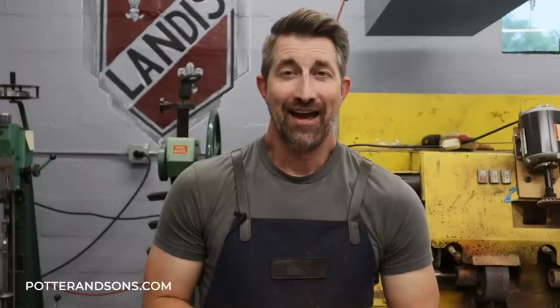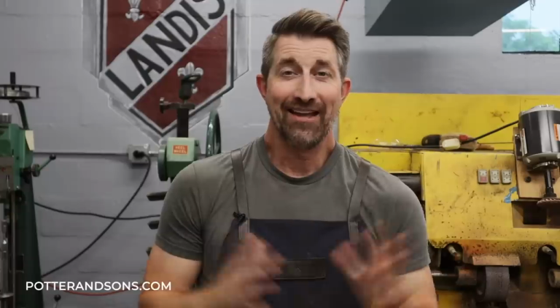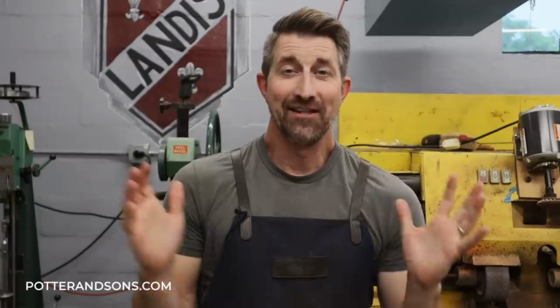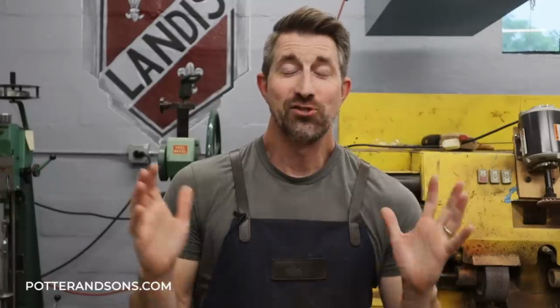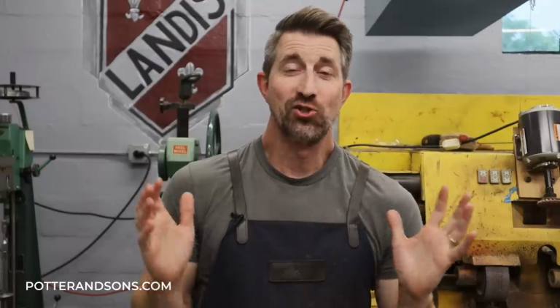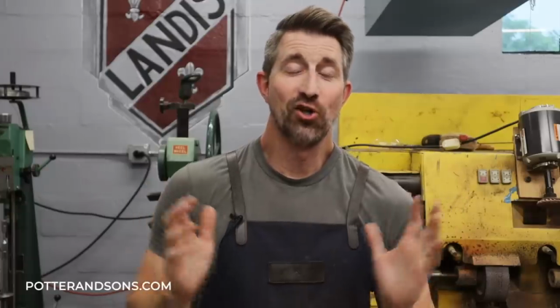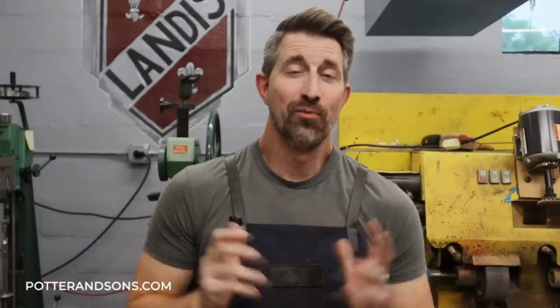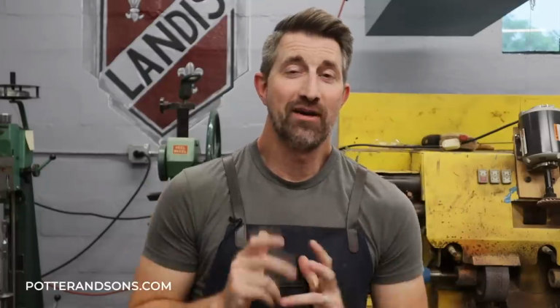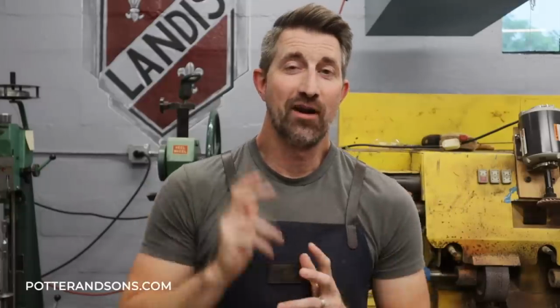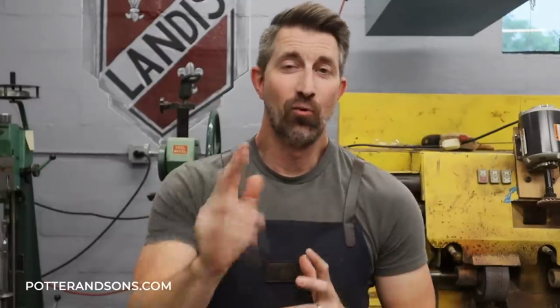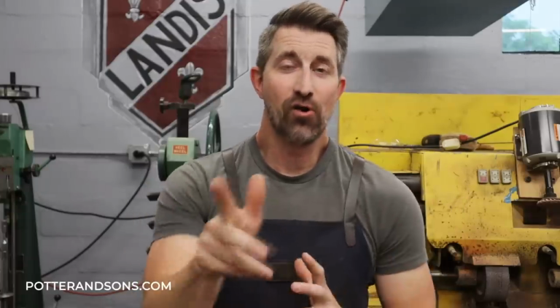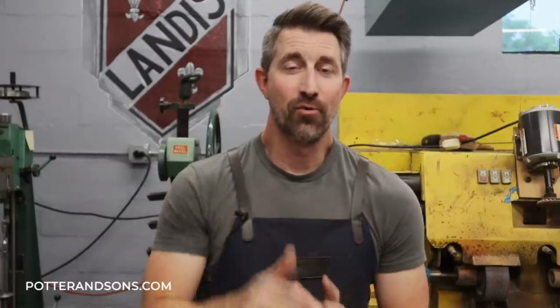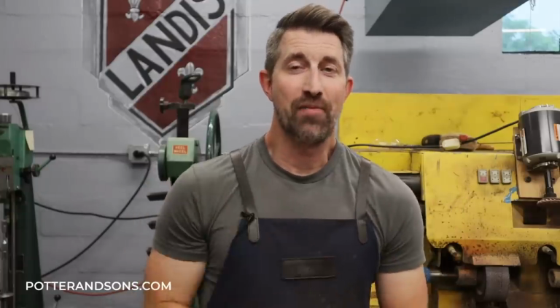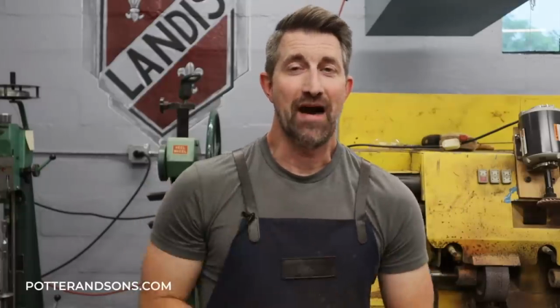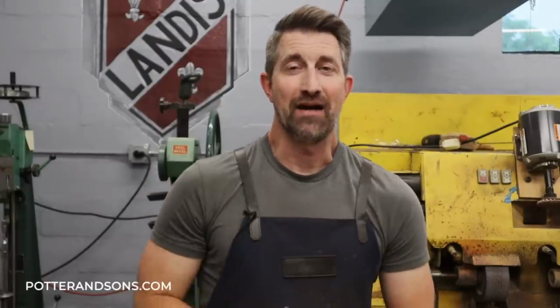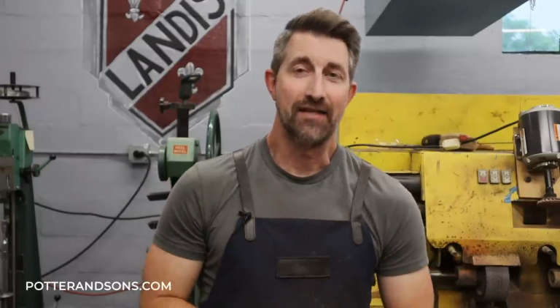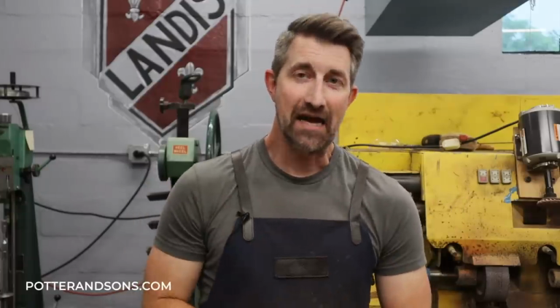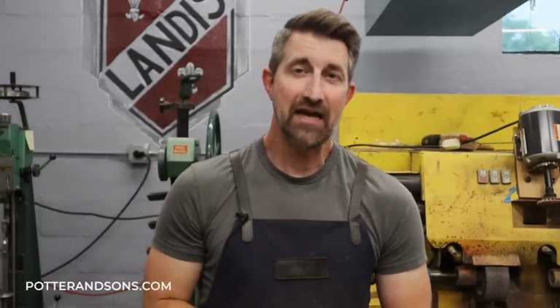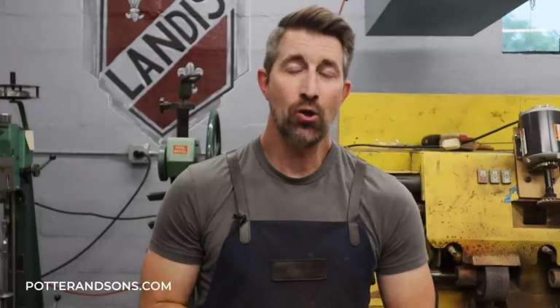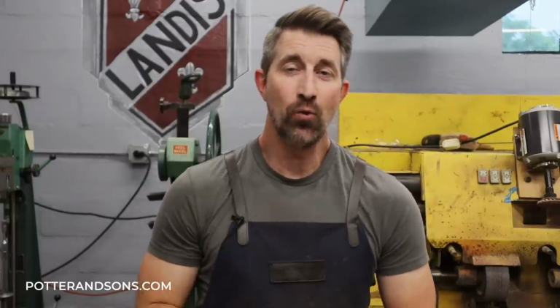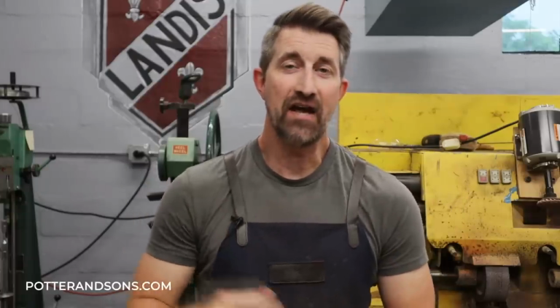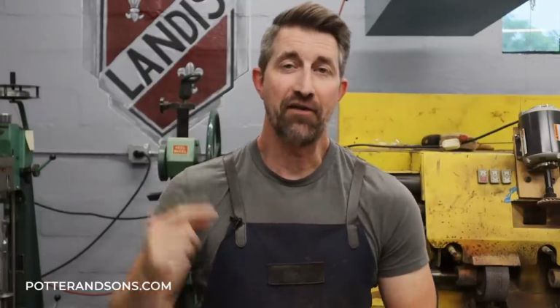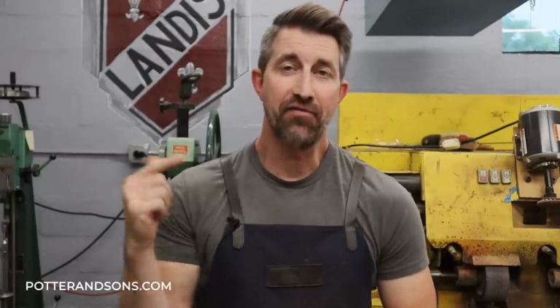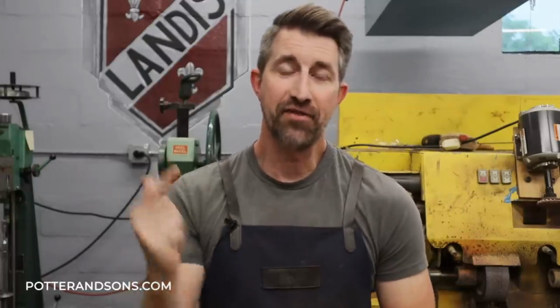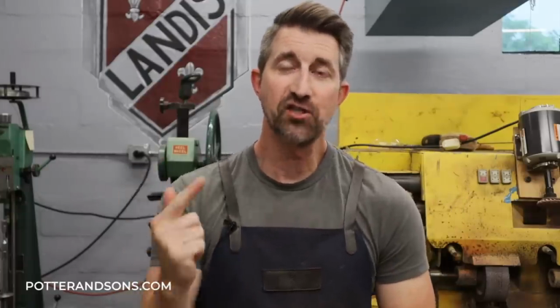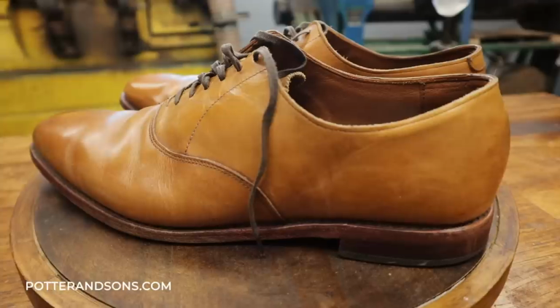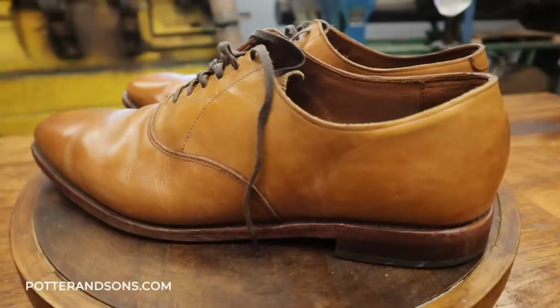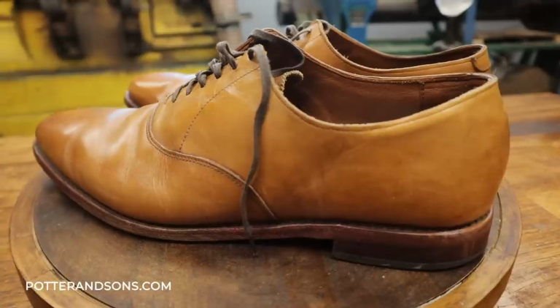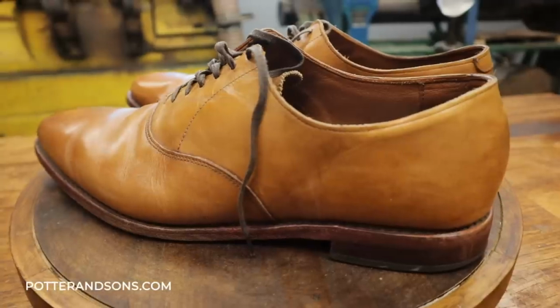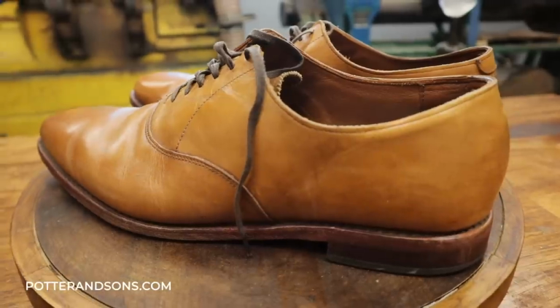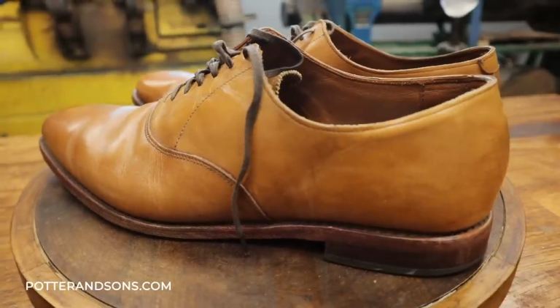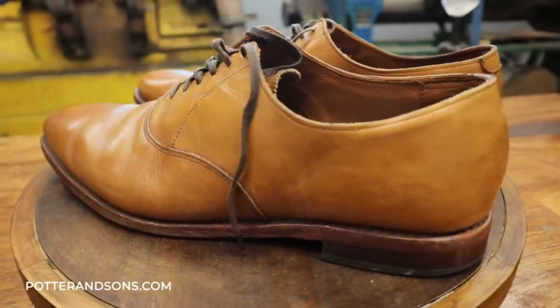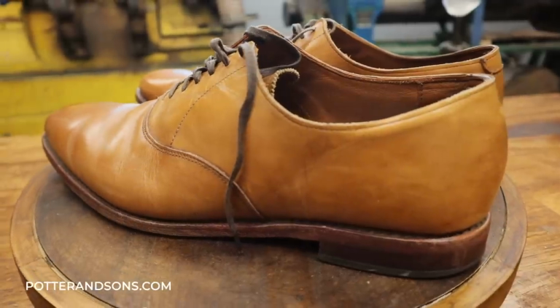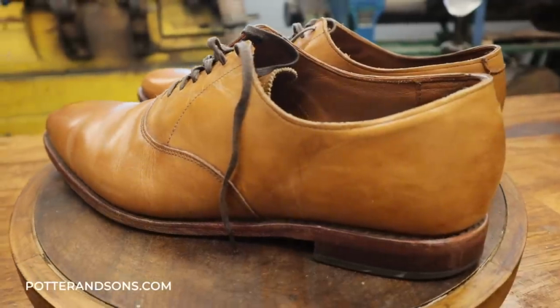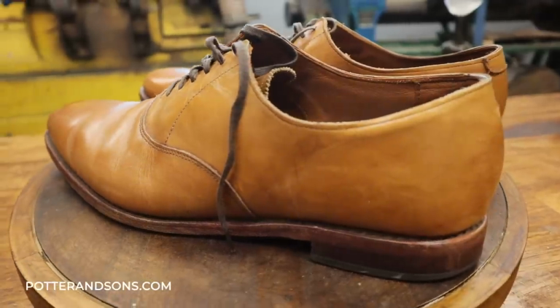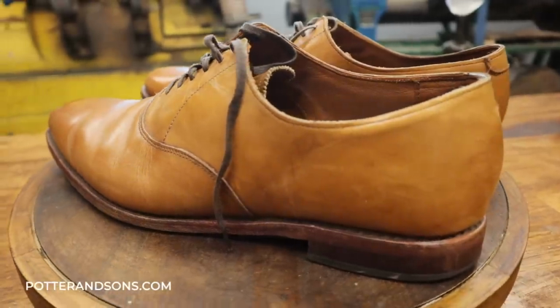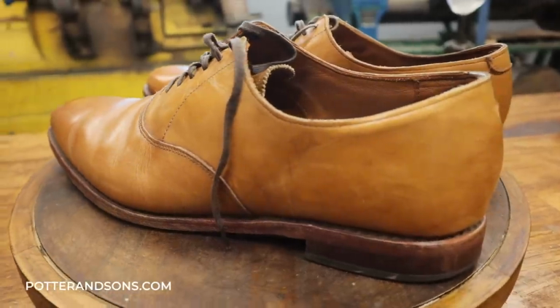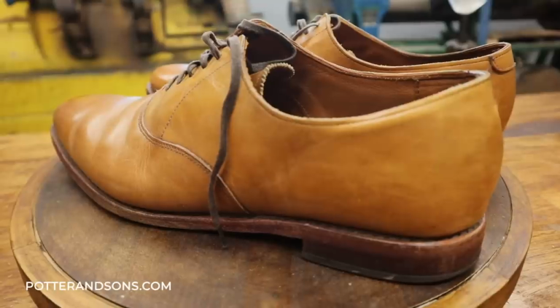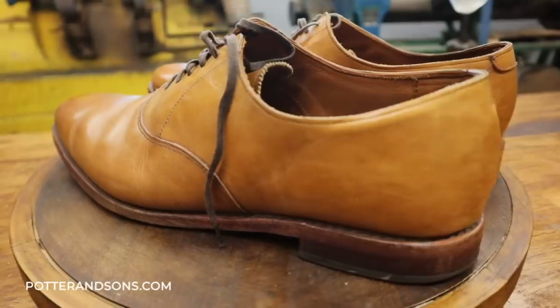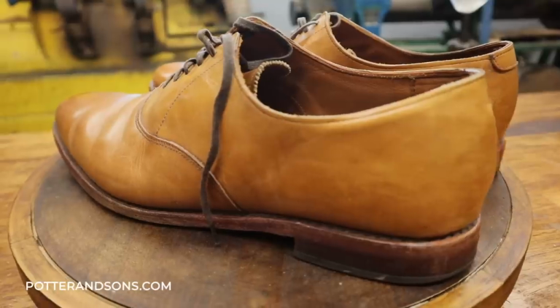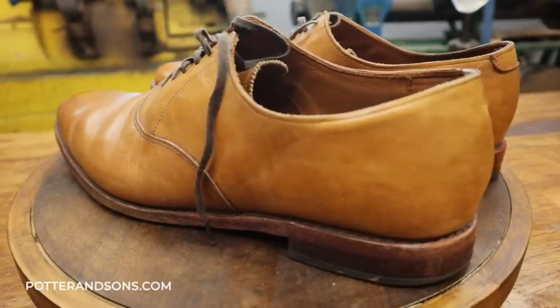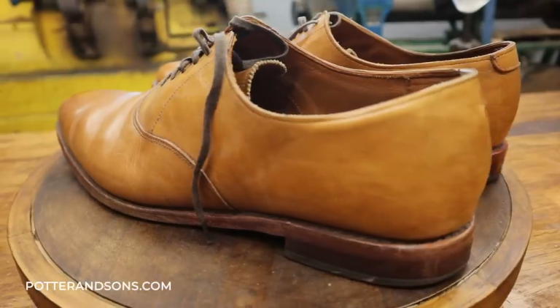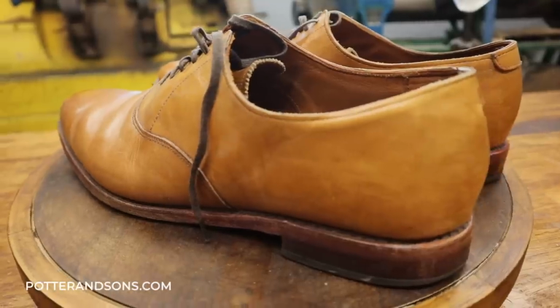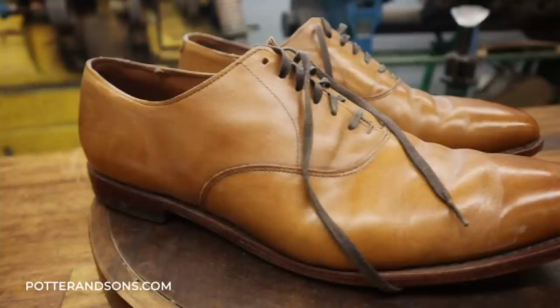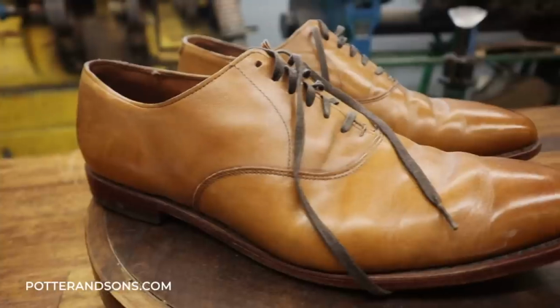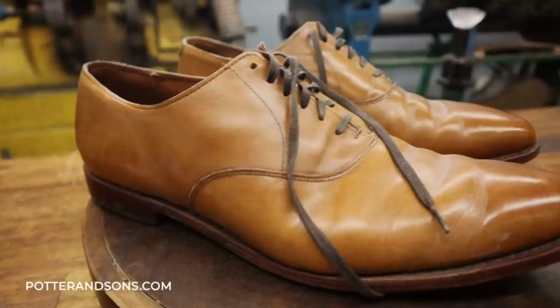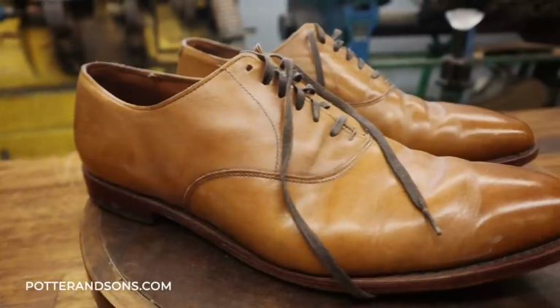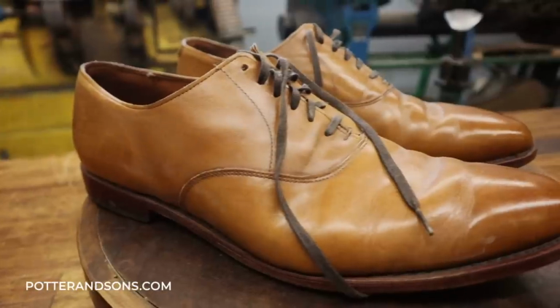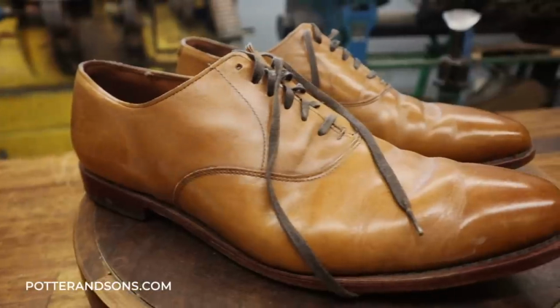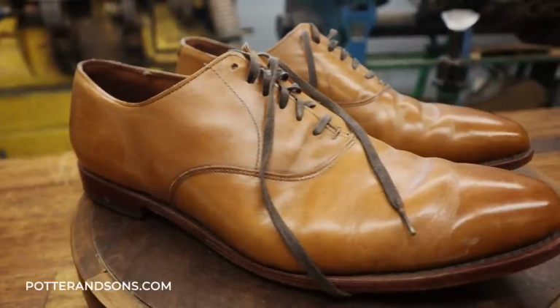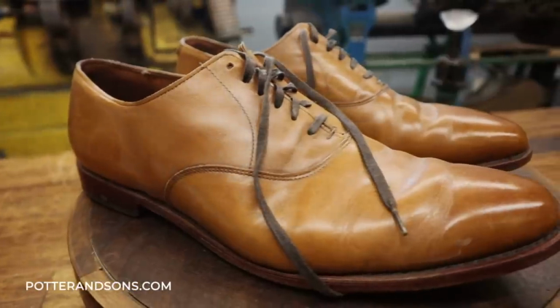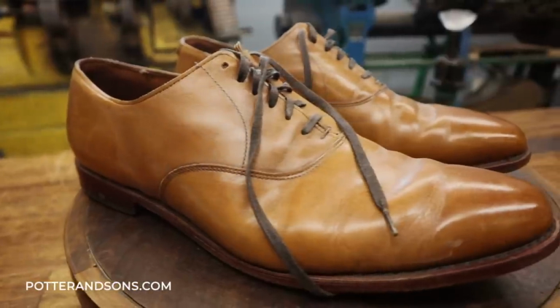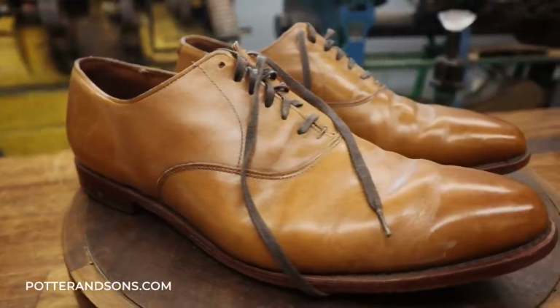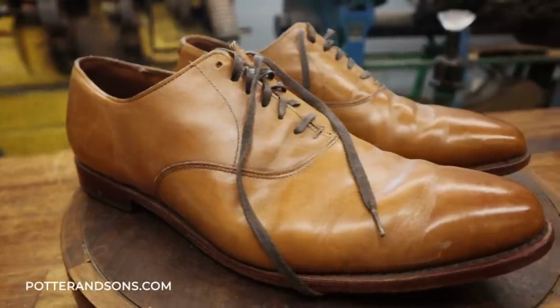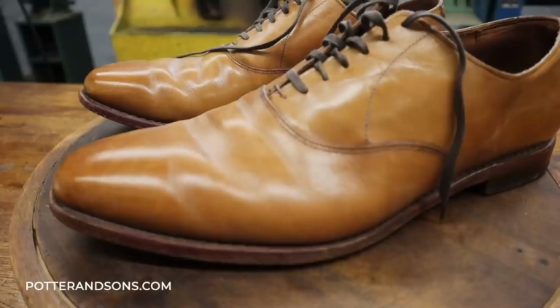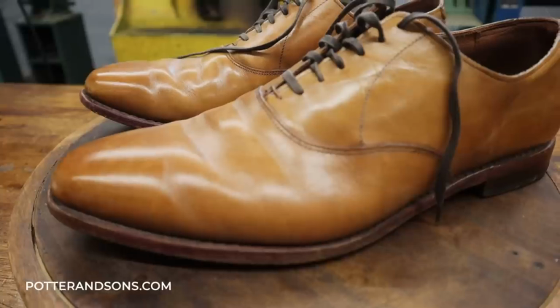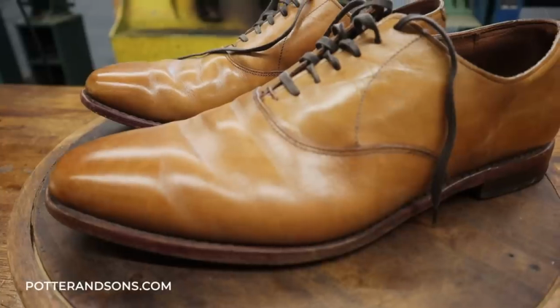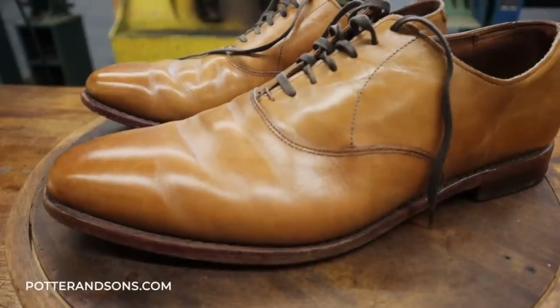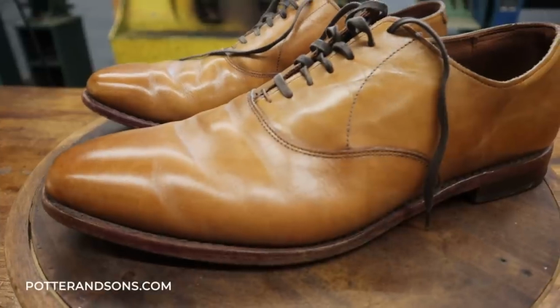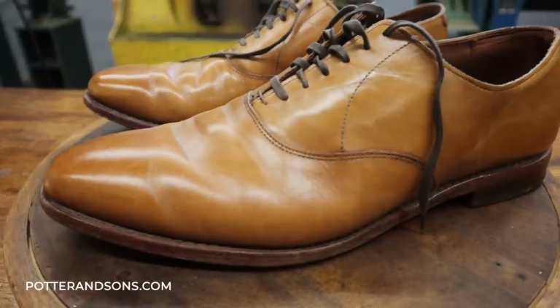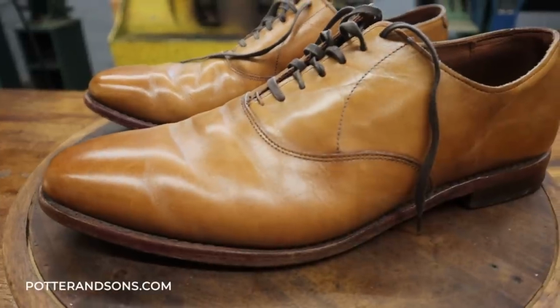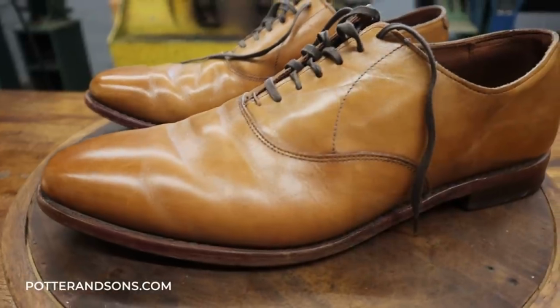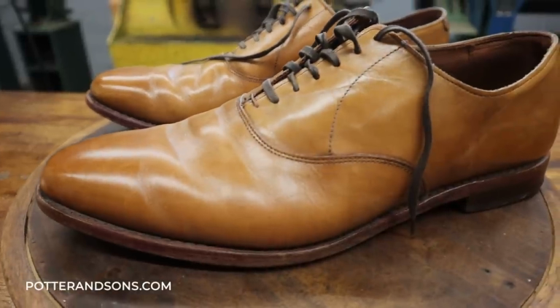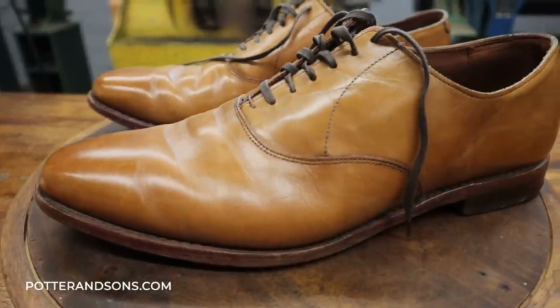Hey ladies and gentlemen, welcome back. Today we have this pair of Allen Edmonds dress shoes sent to us from Daniel in California.